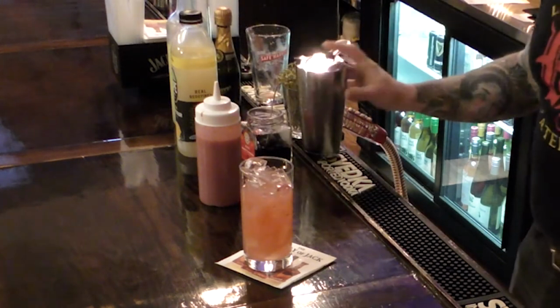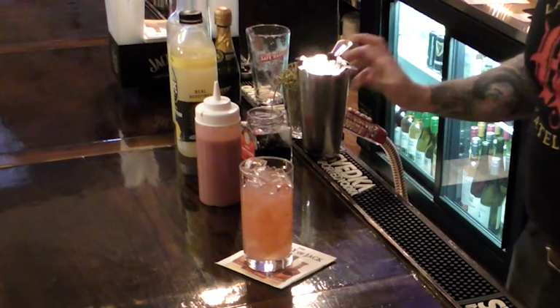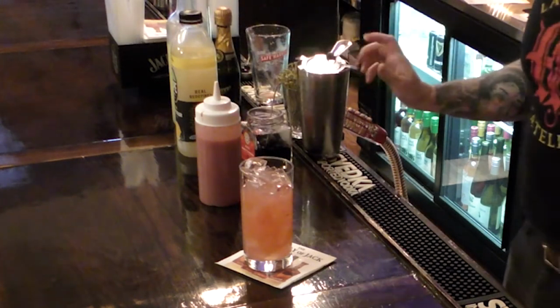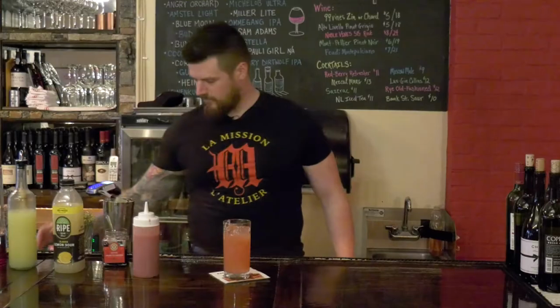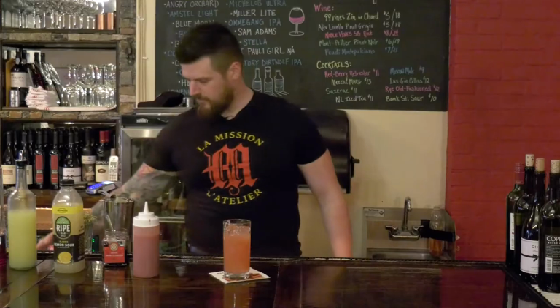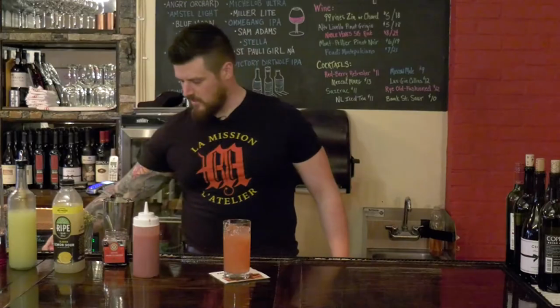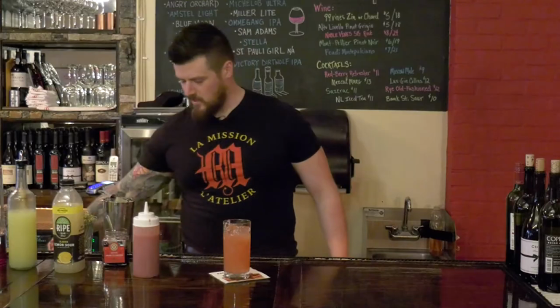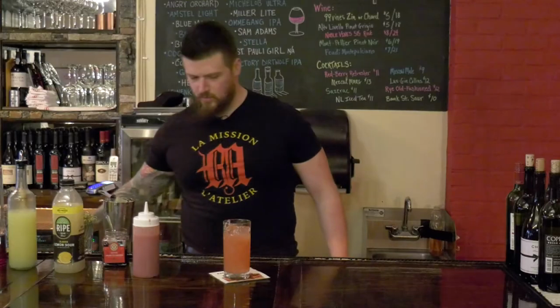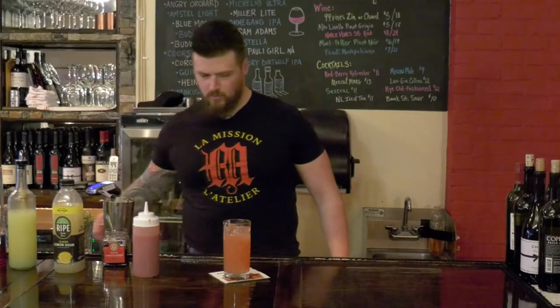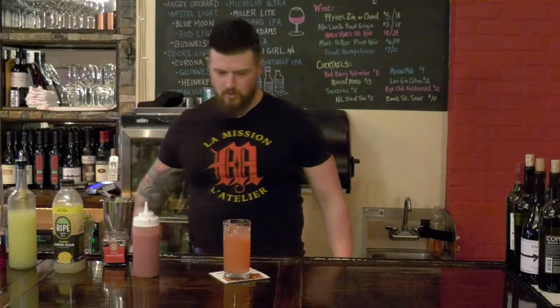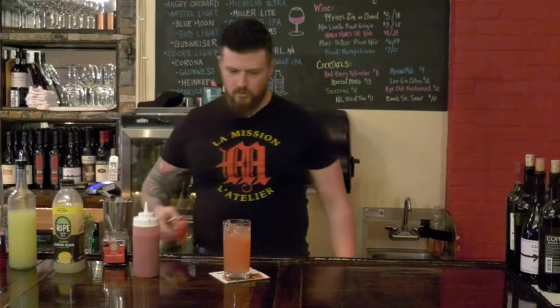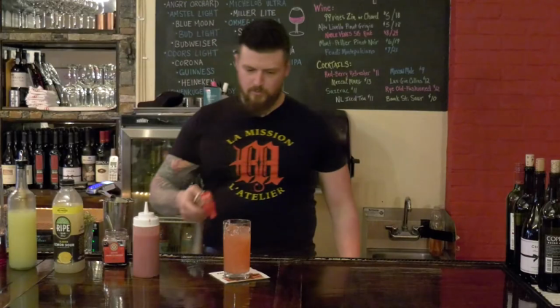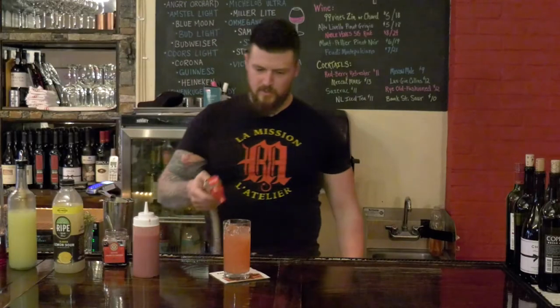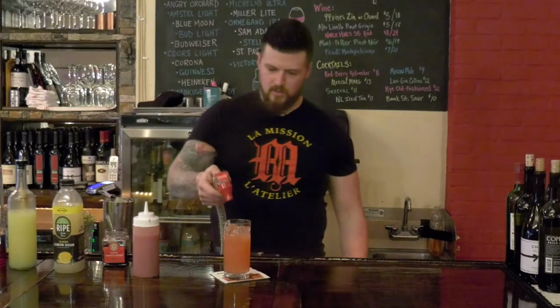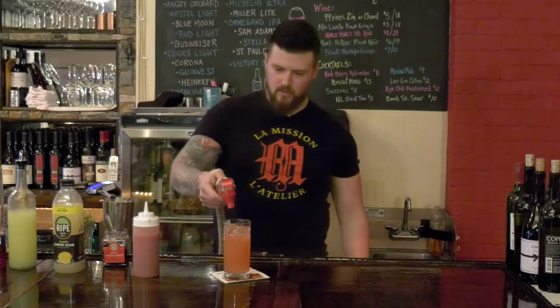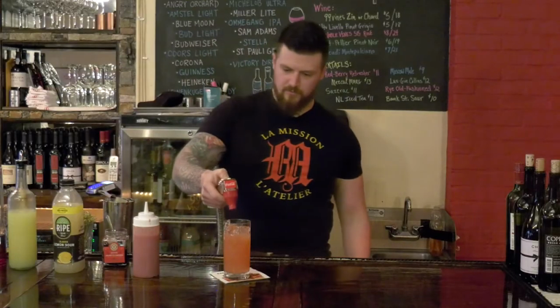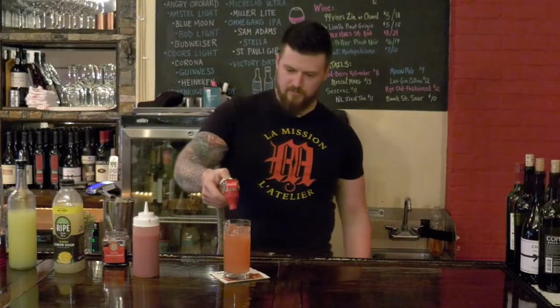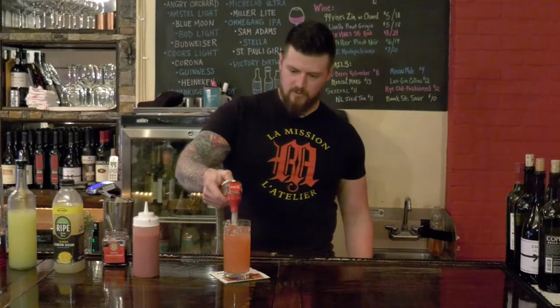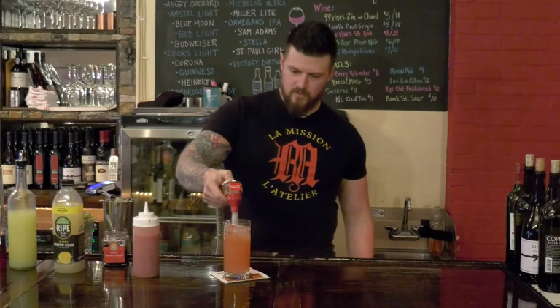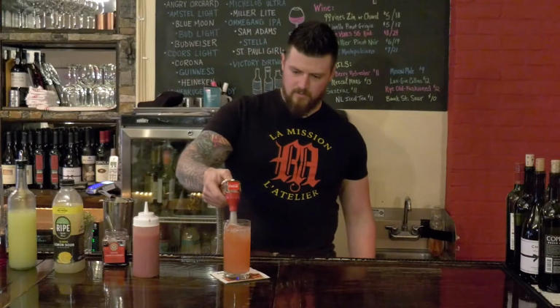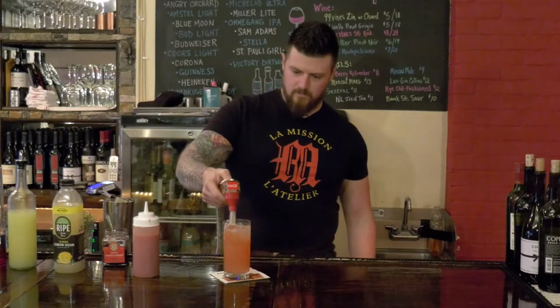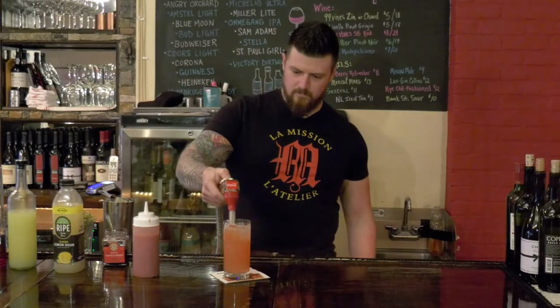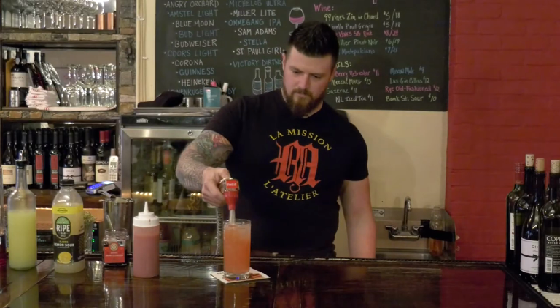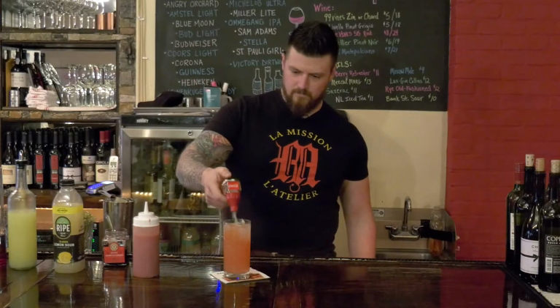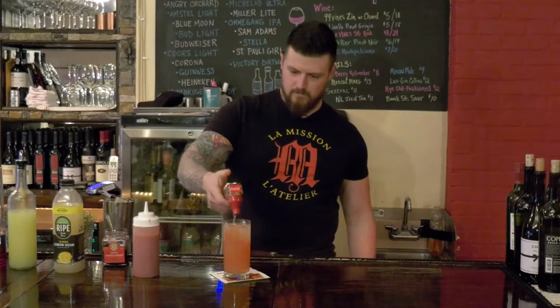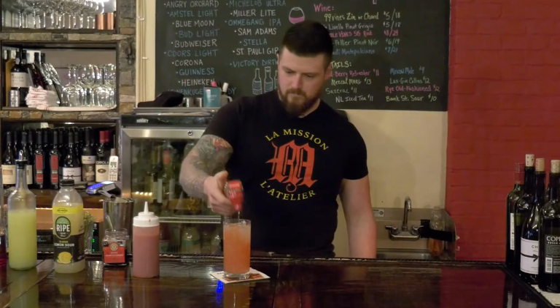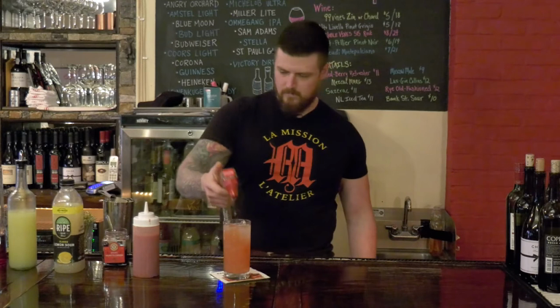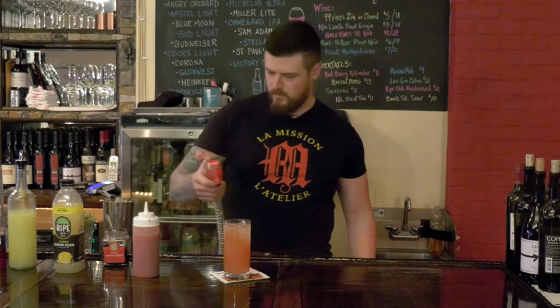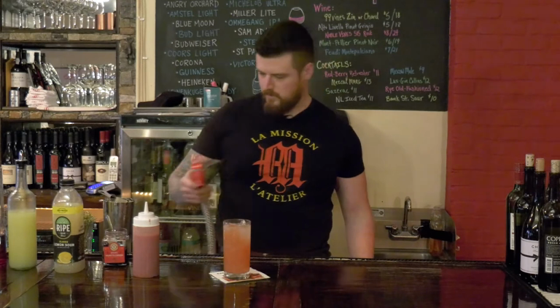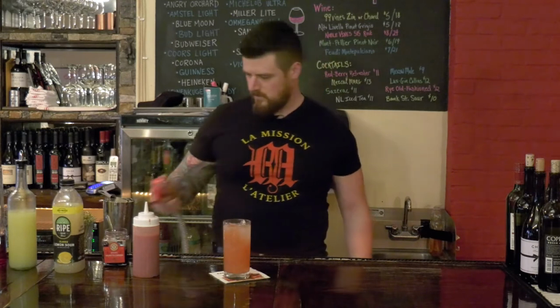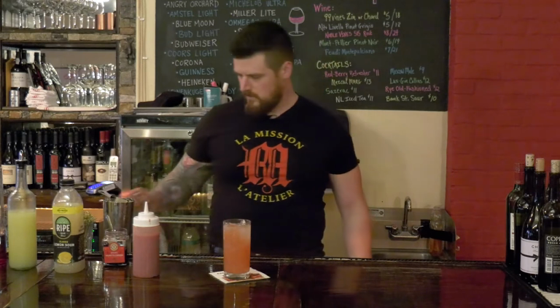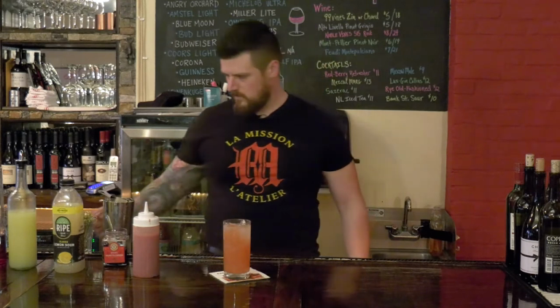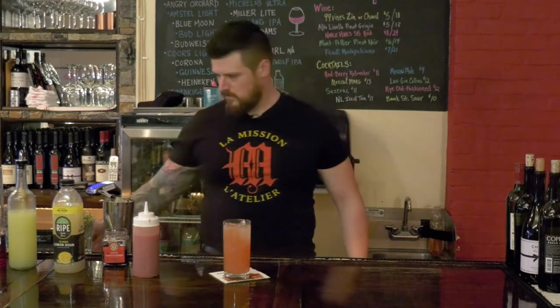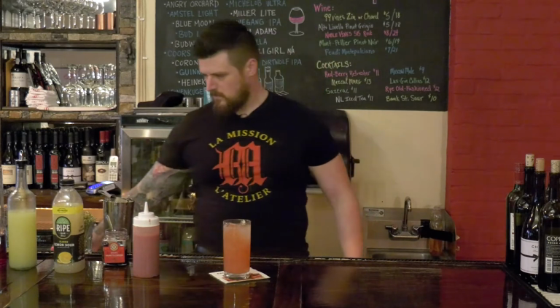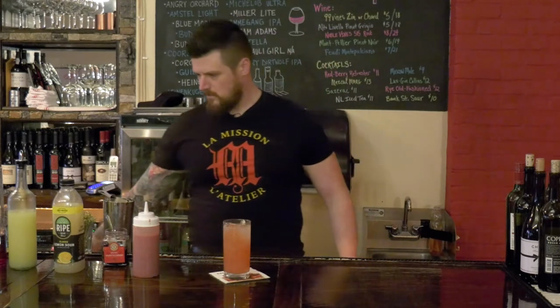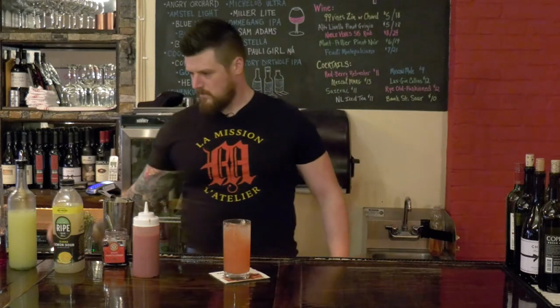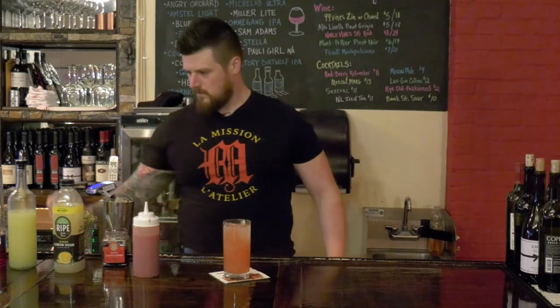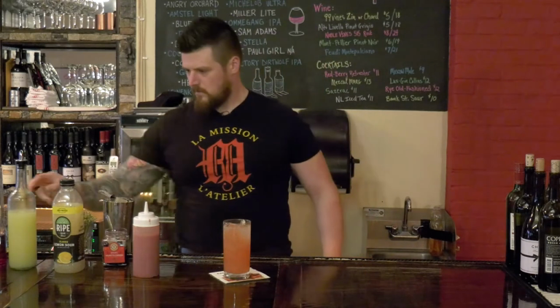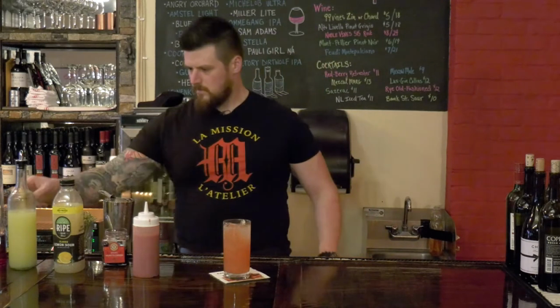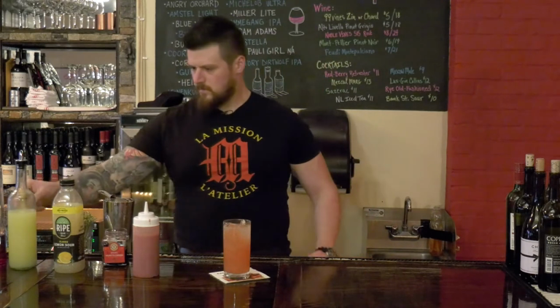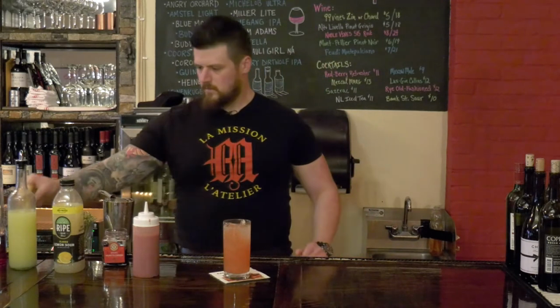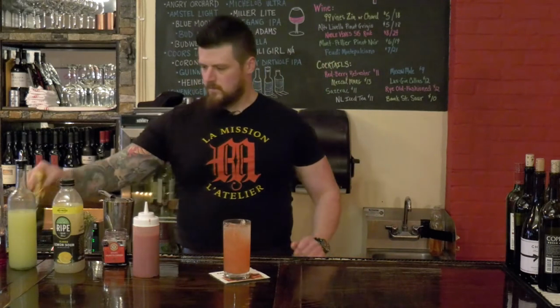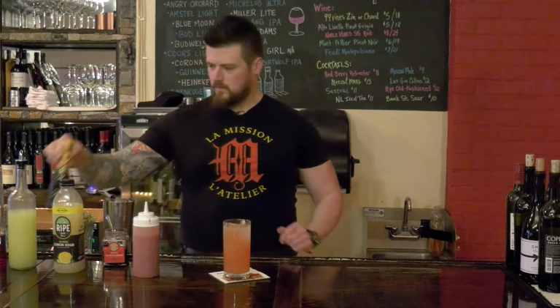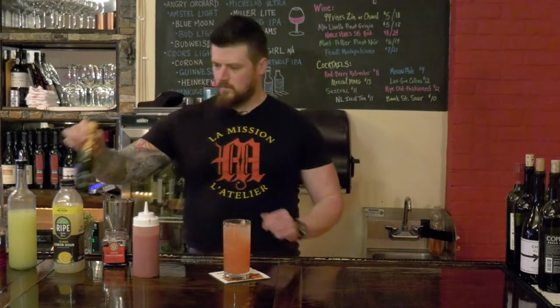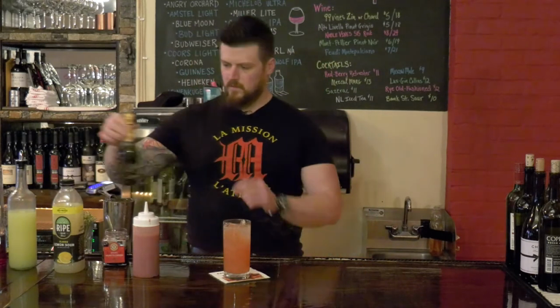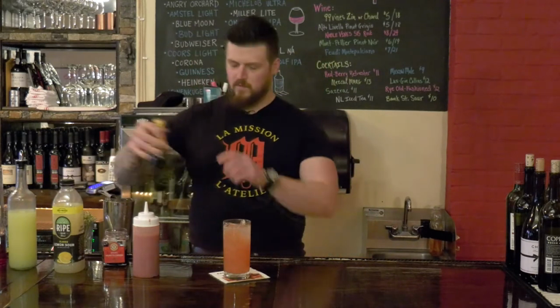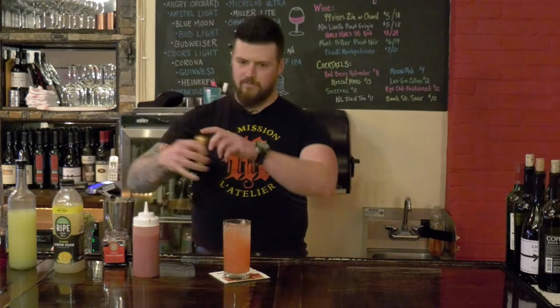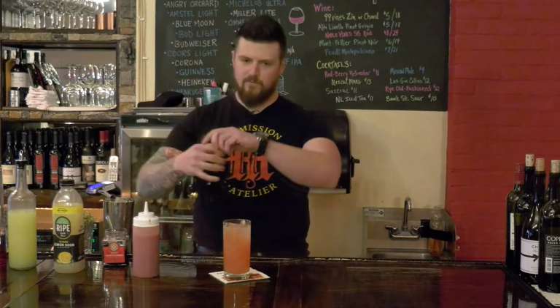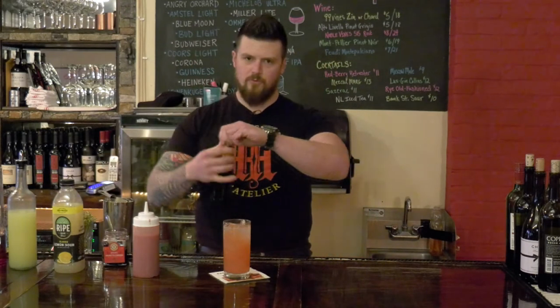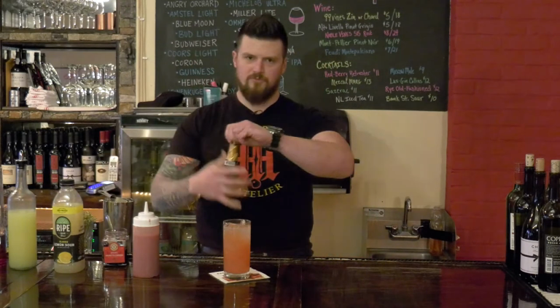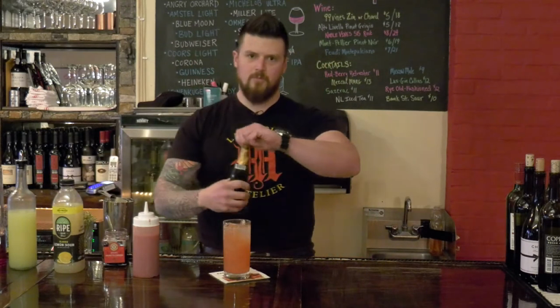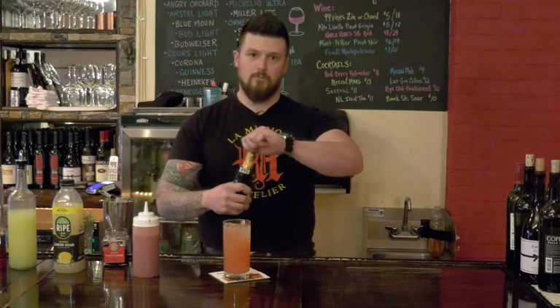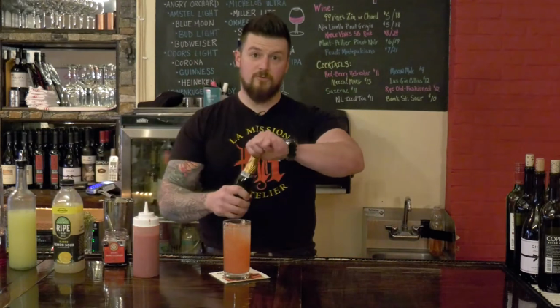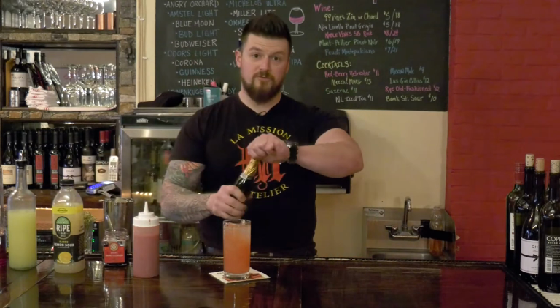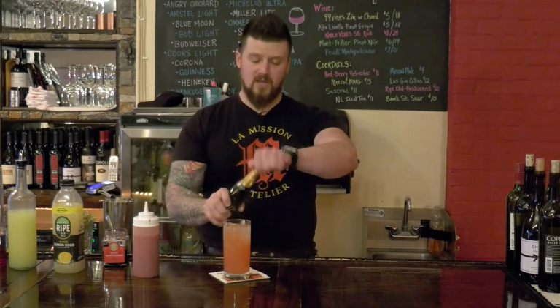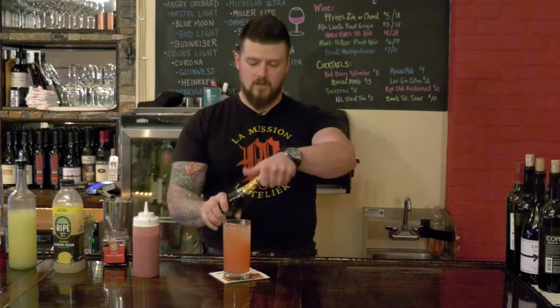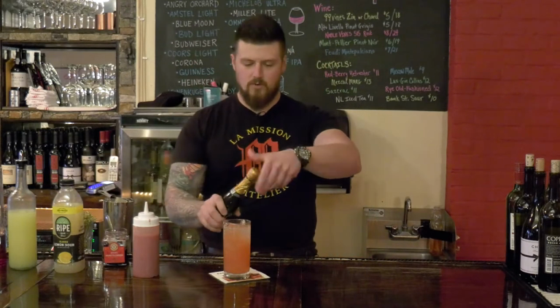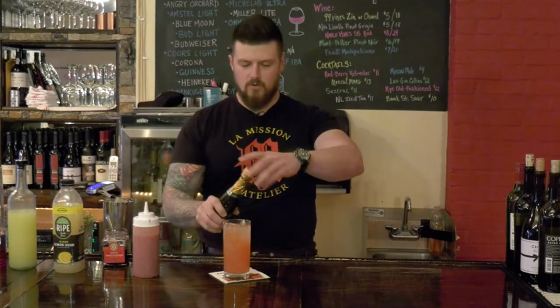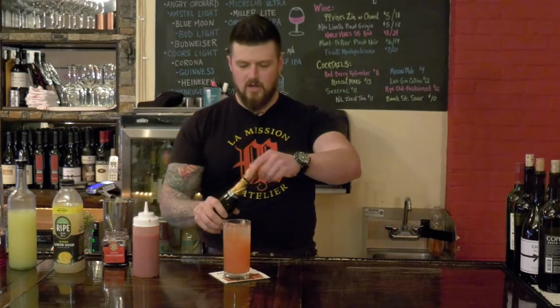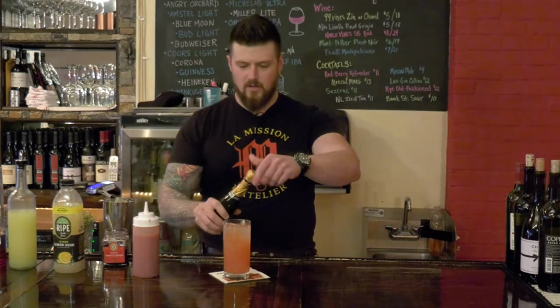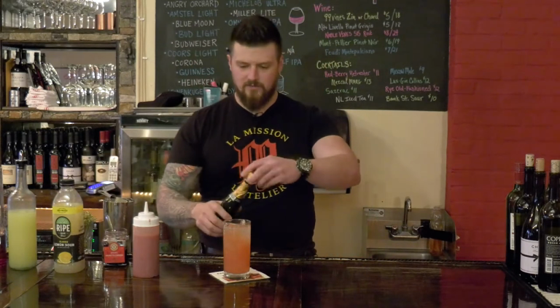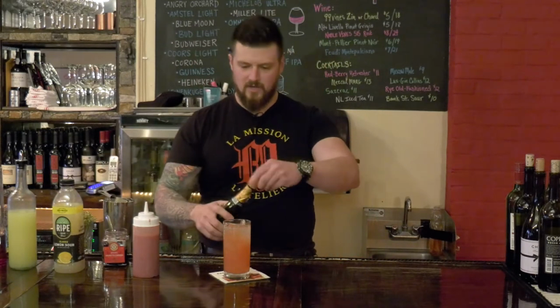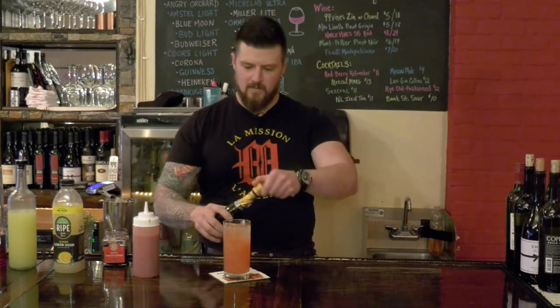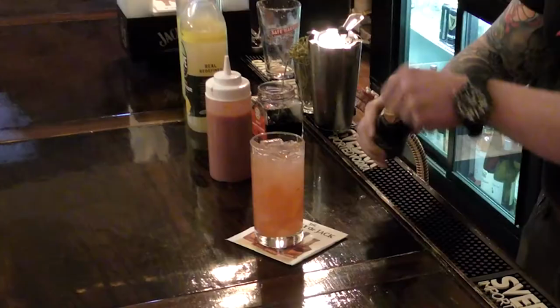Now I'm just gonna hit it with a little bit of club soda, and float some Prosecco right on top.